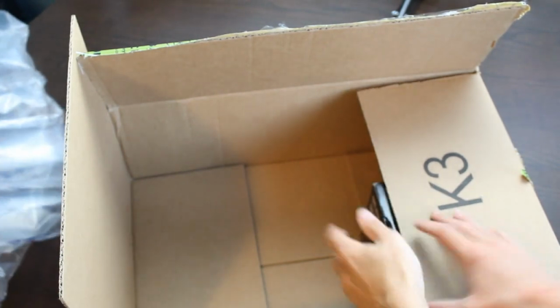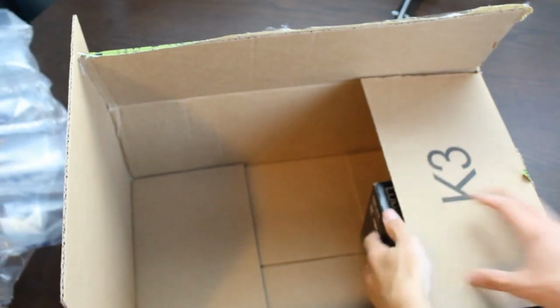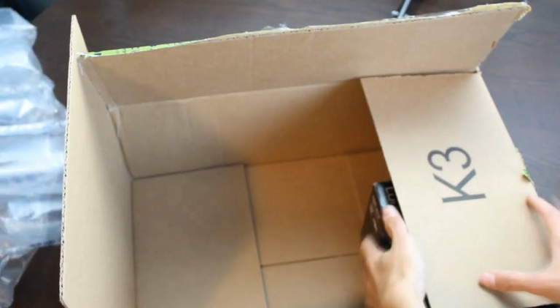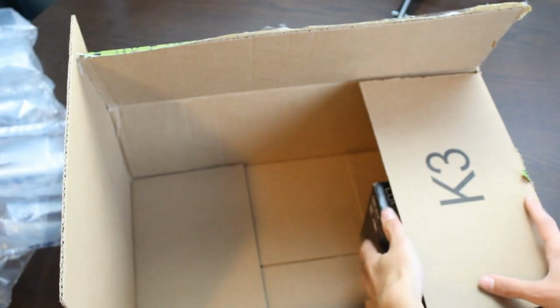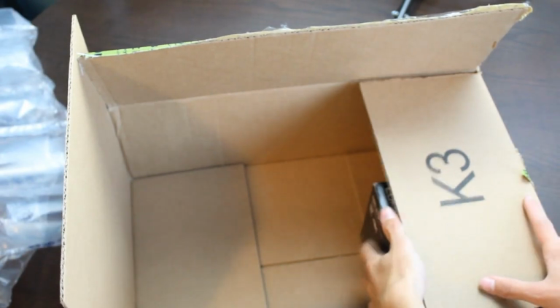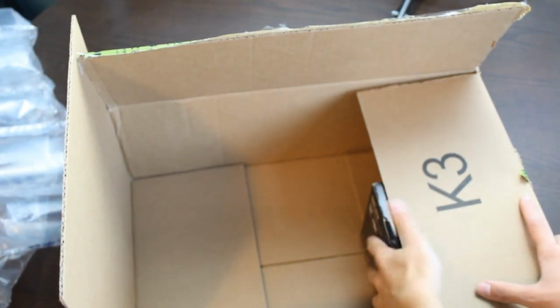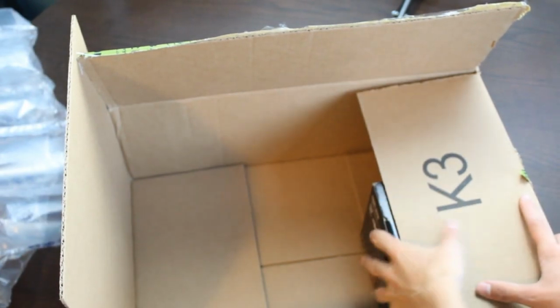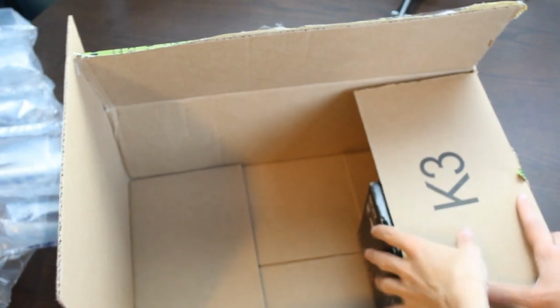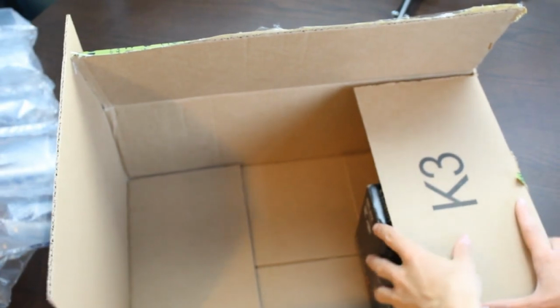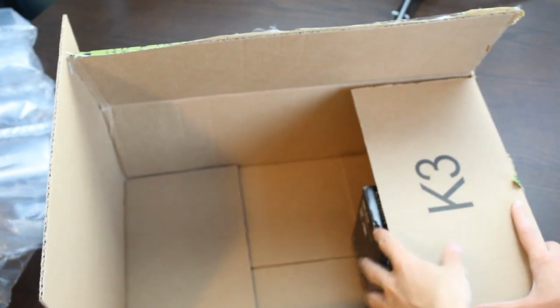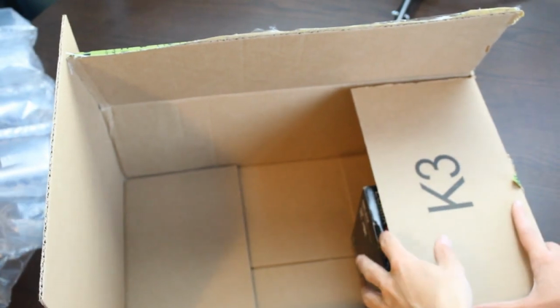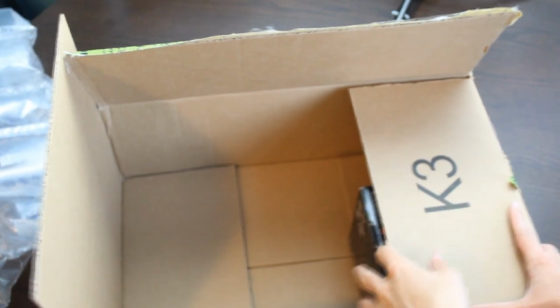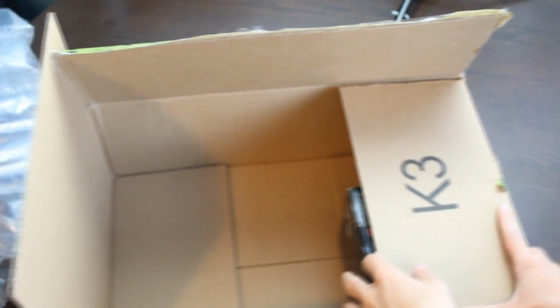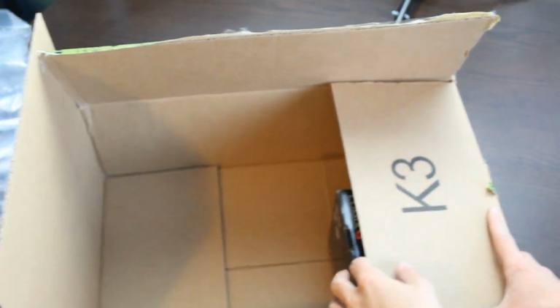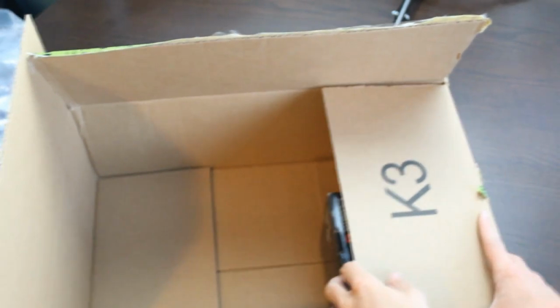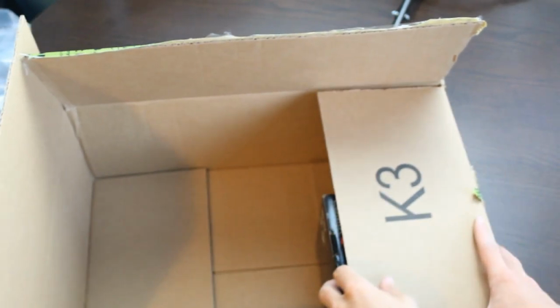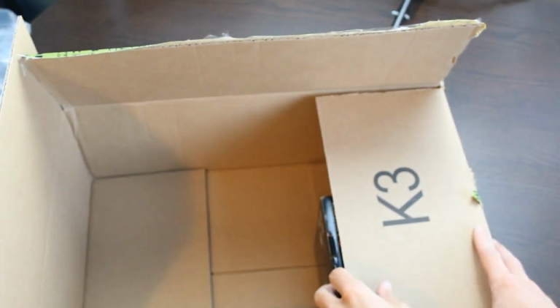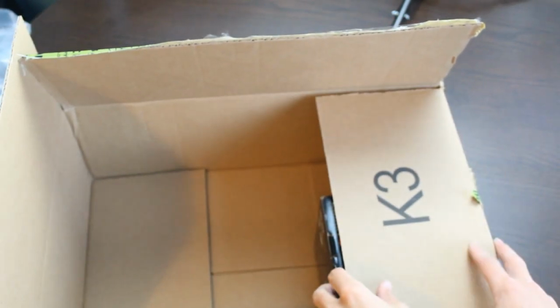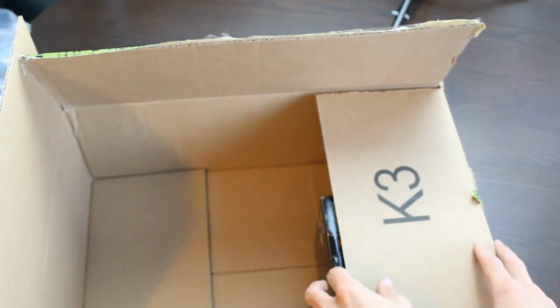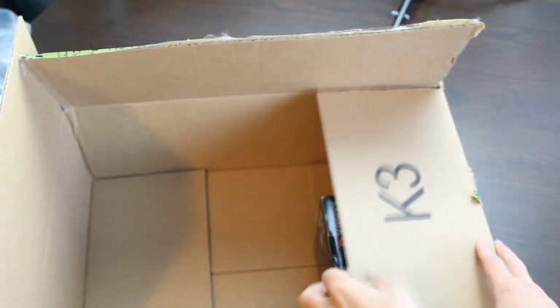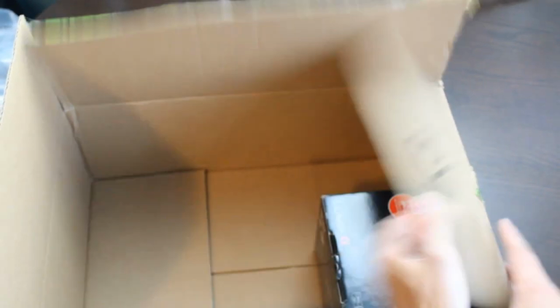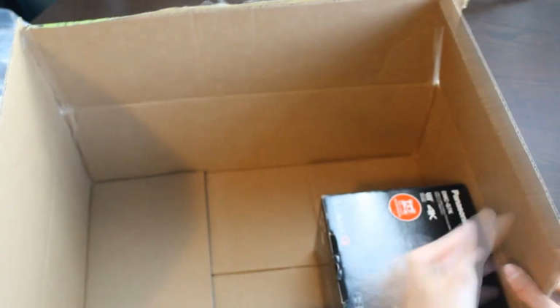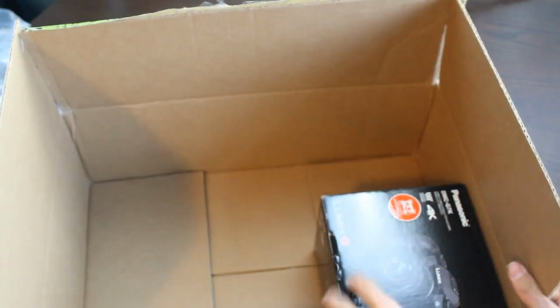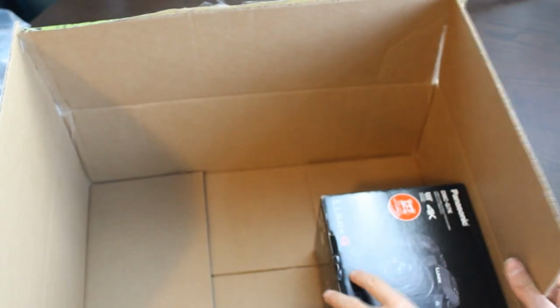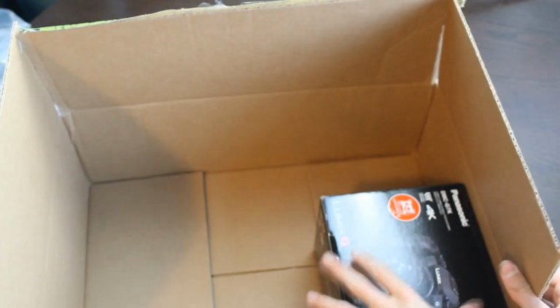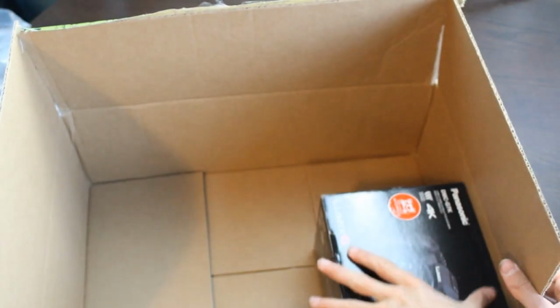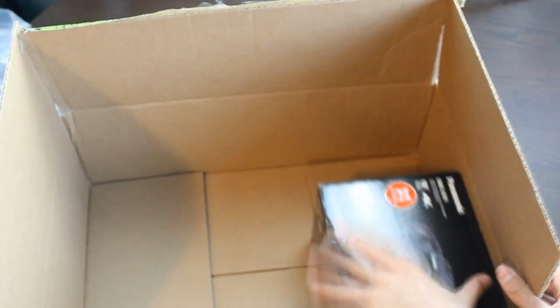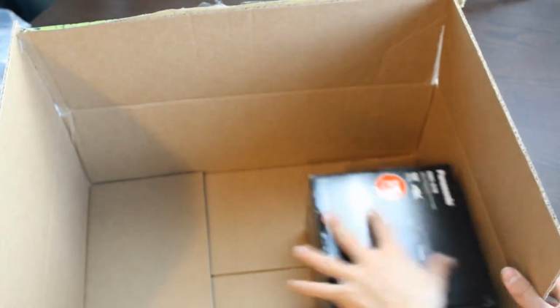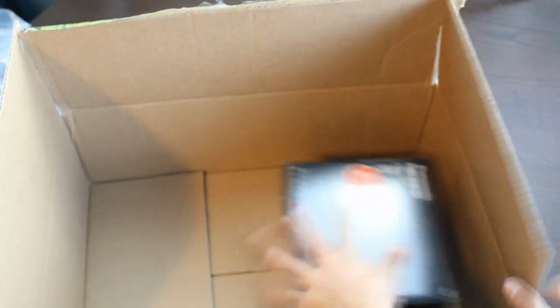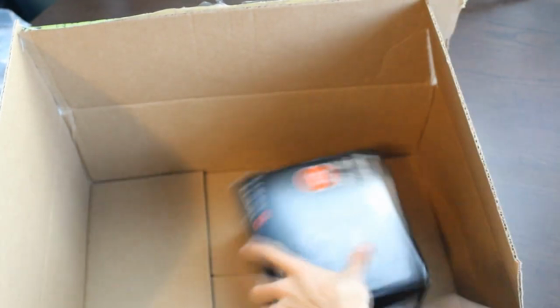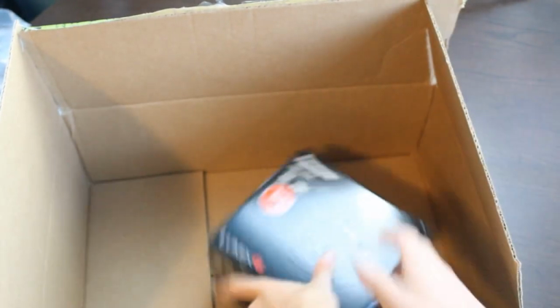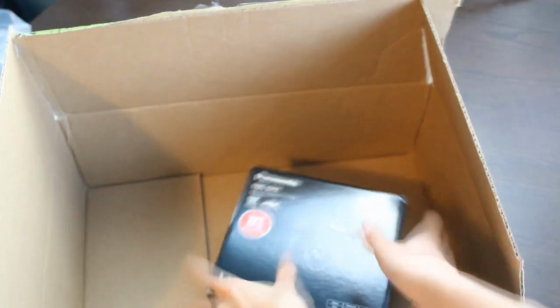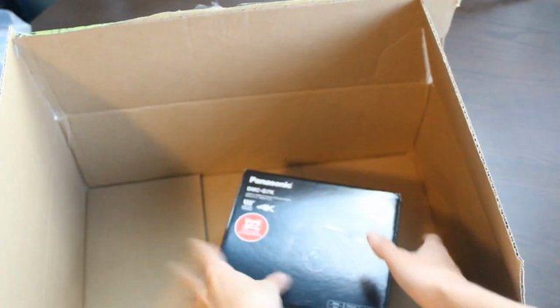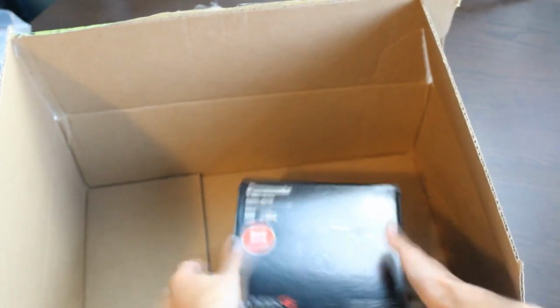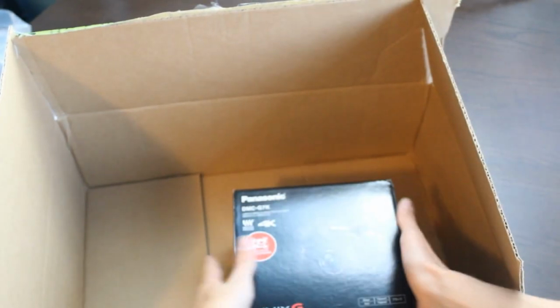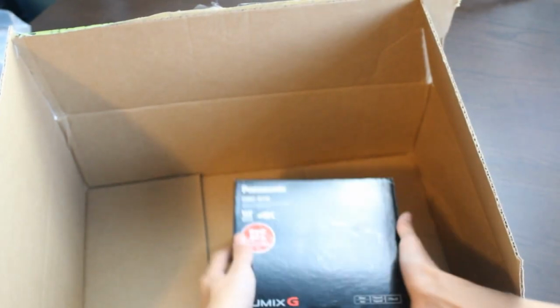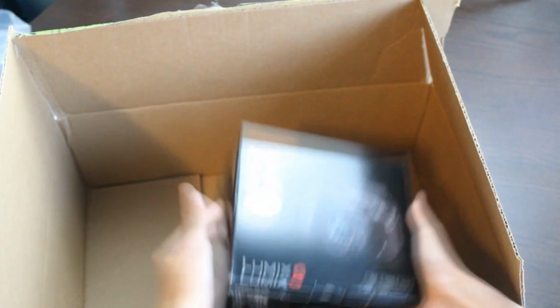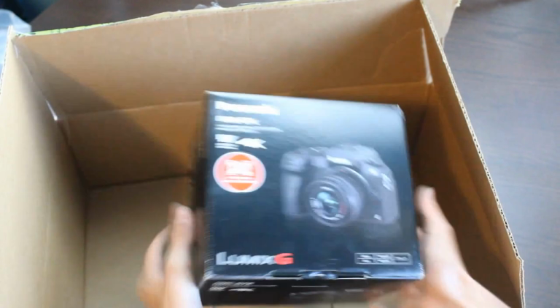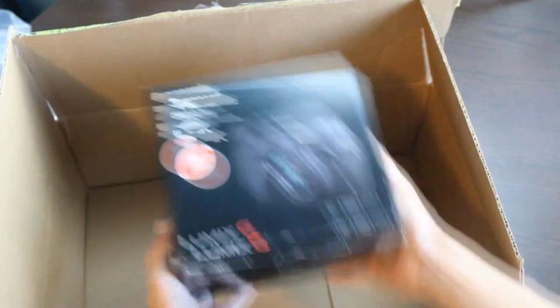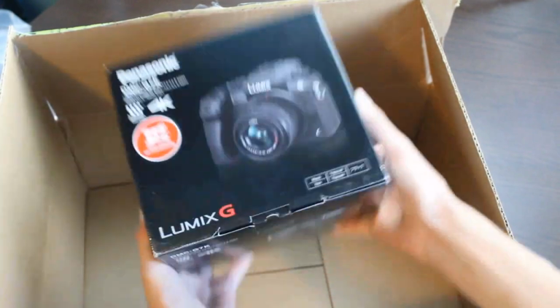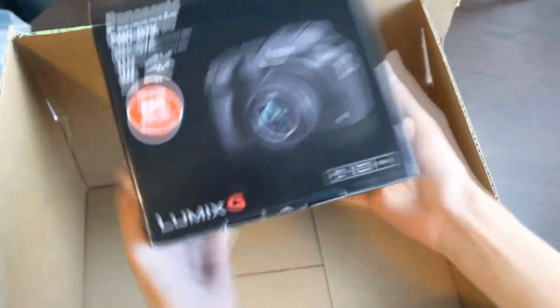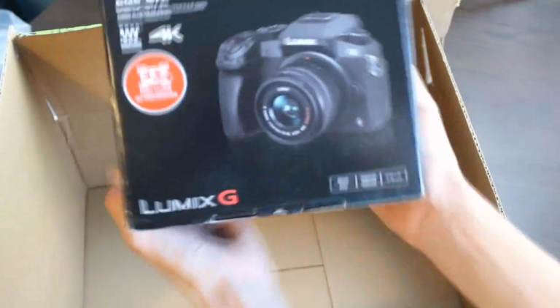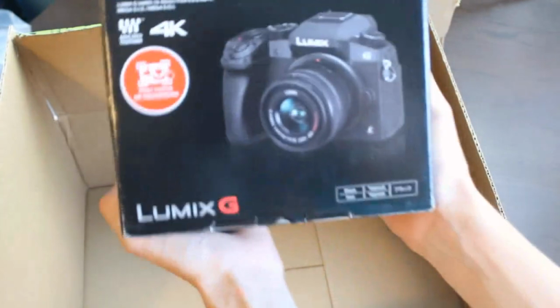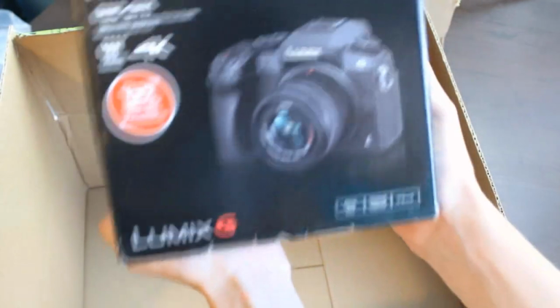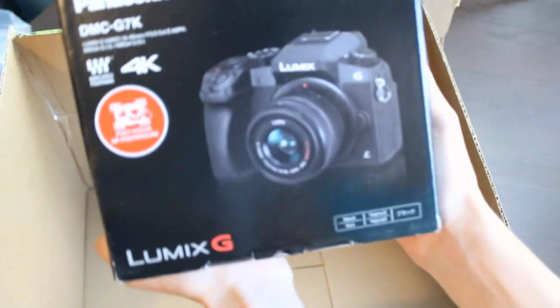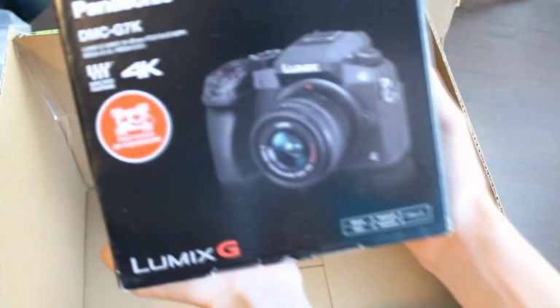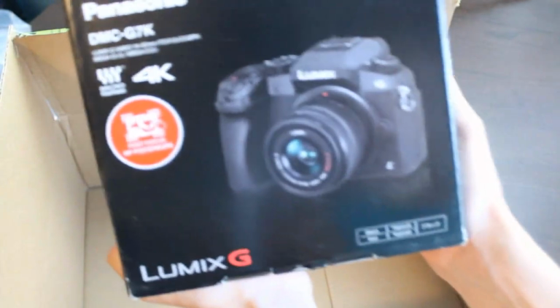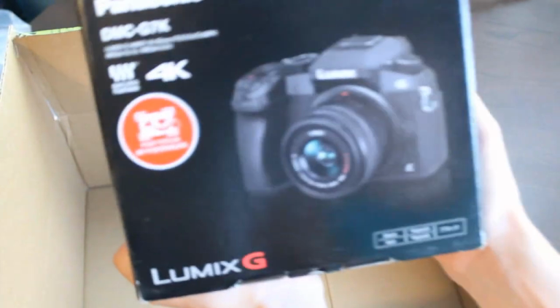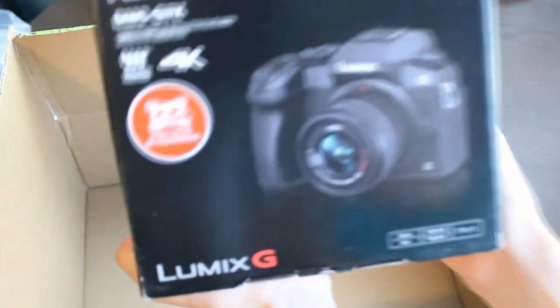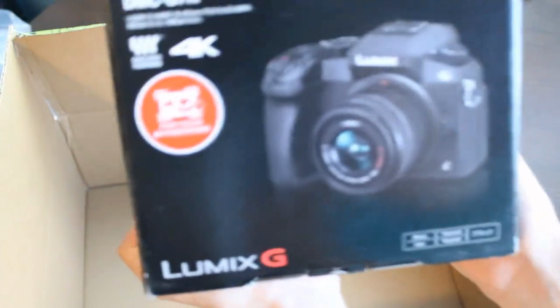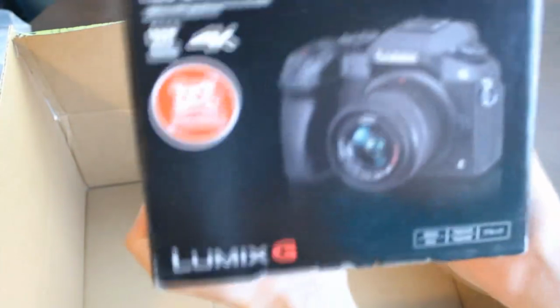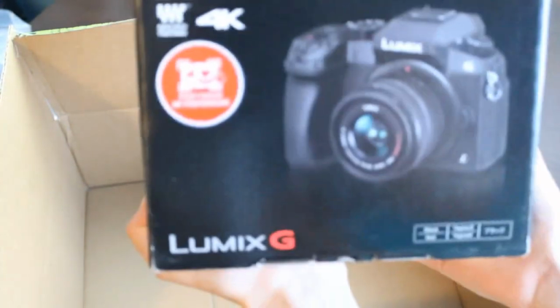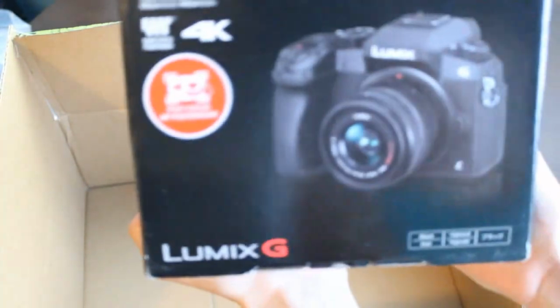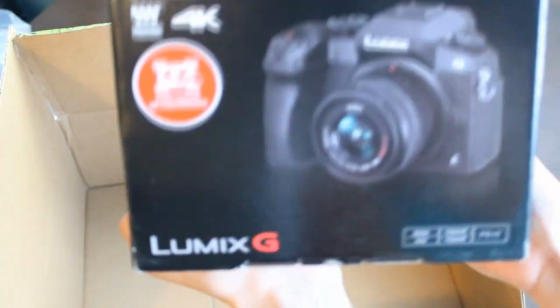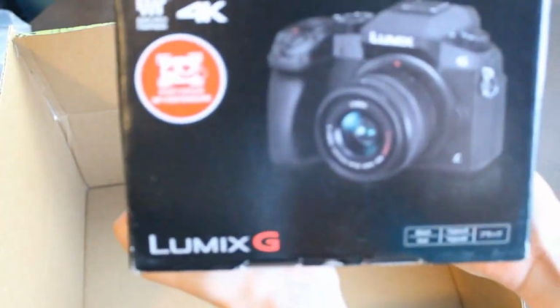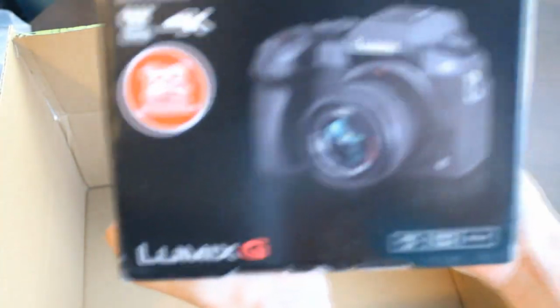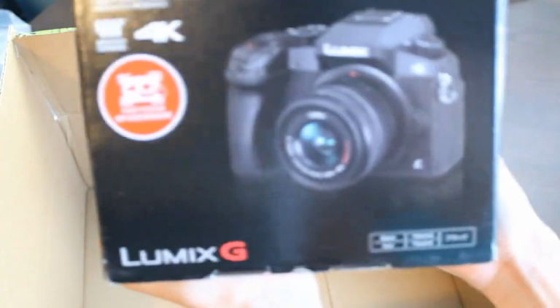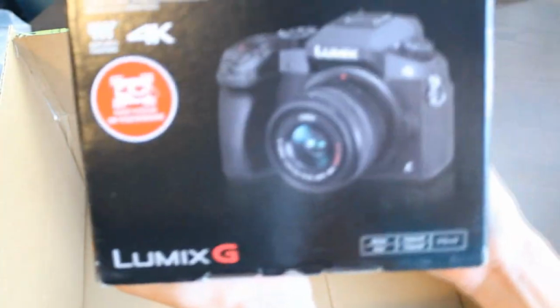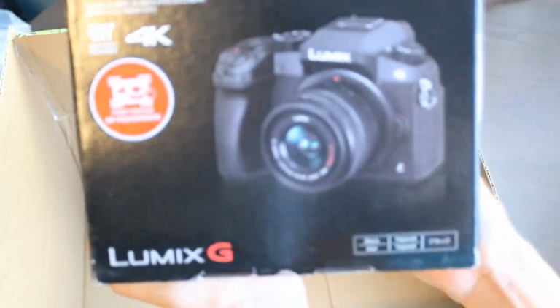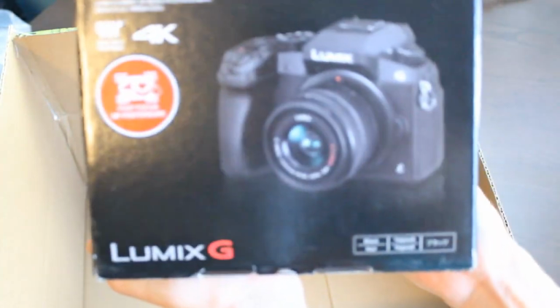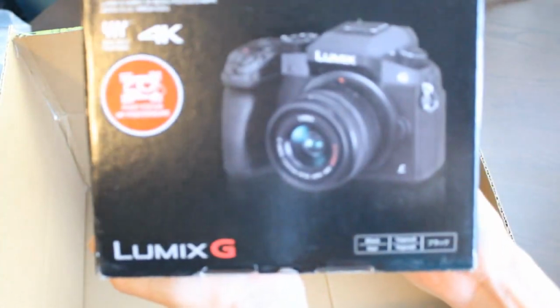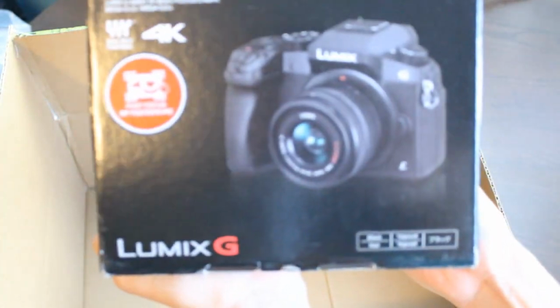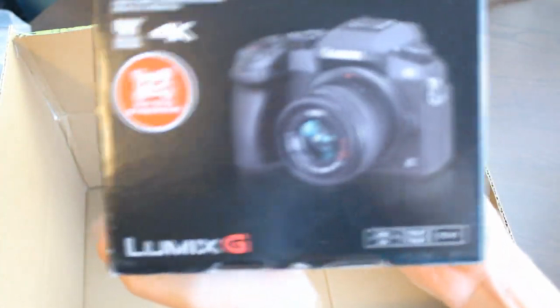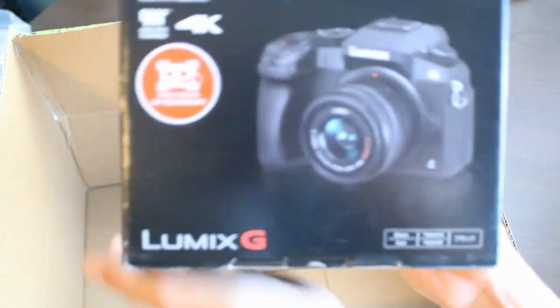It's right here. We got — boom — a Panasonic camera.